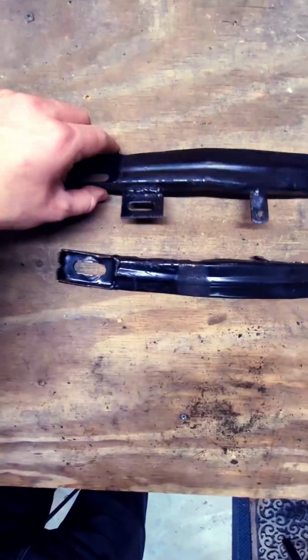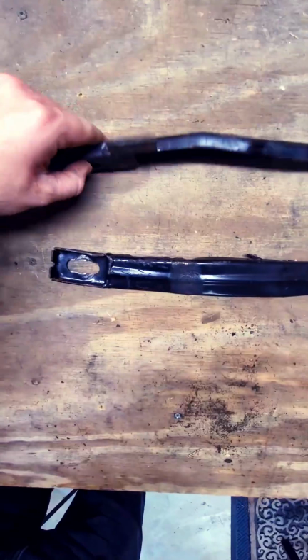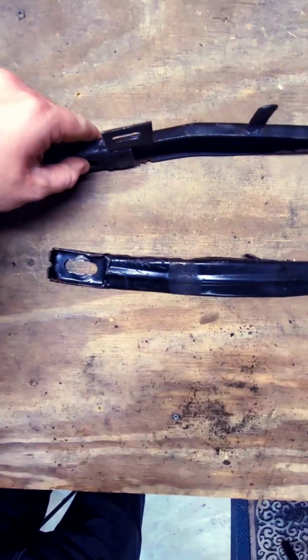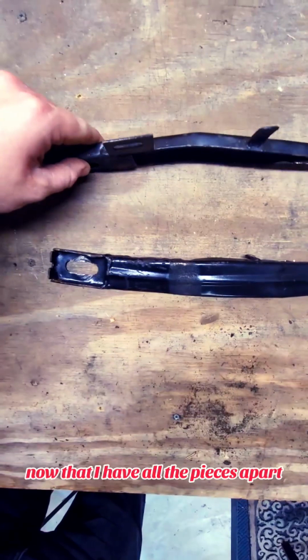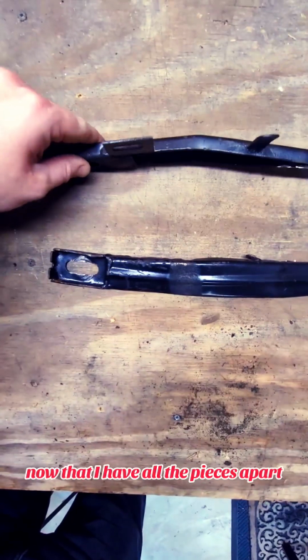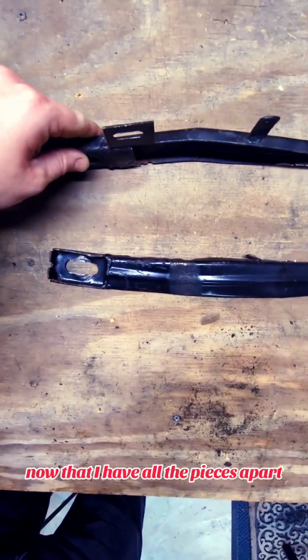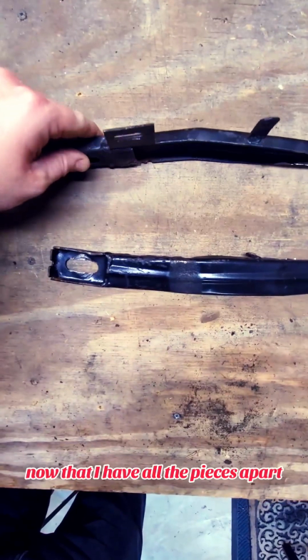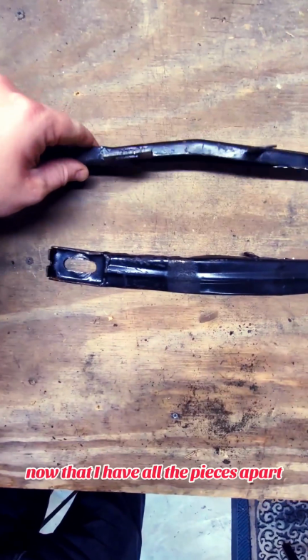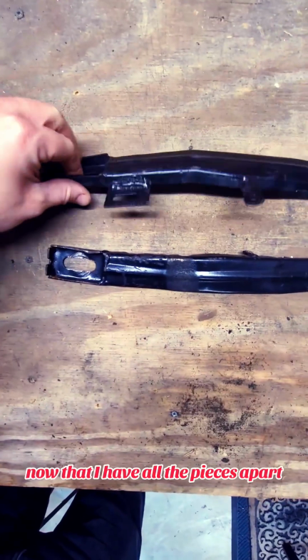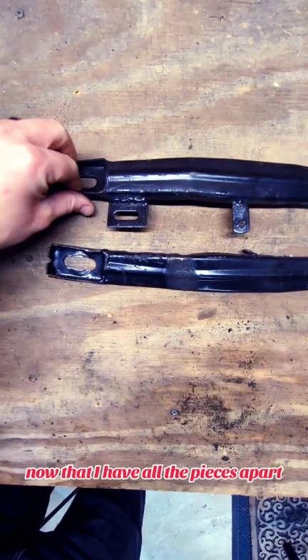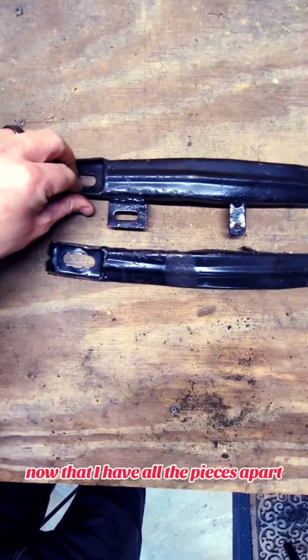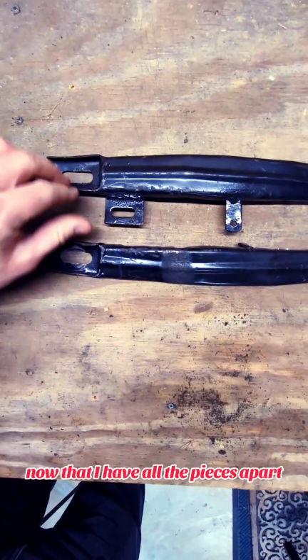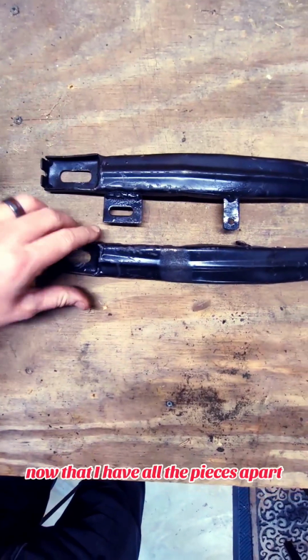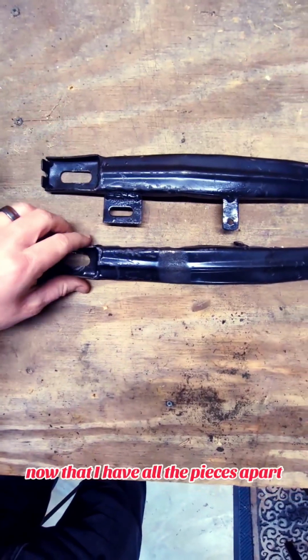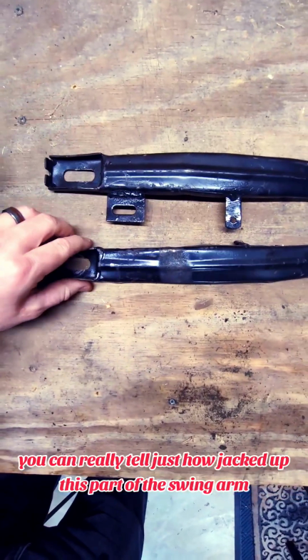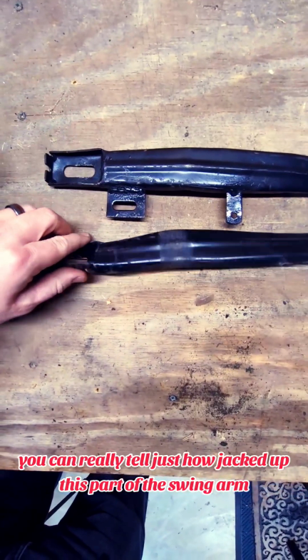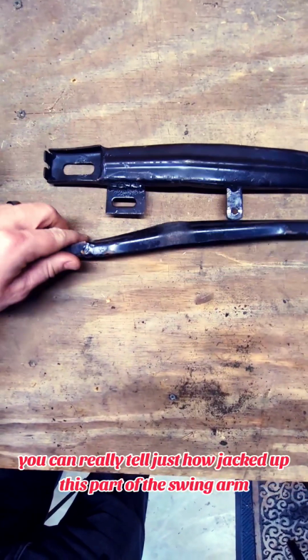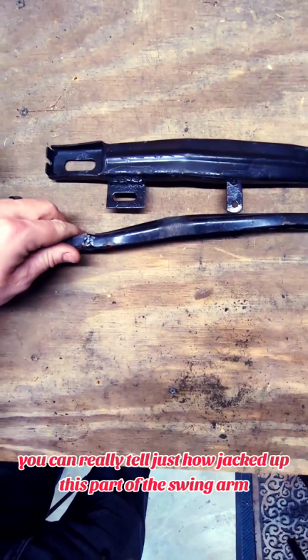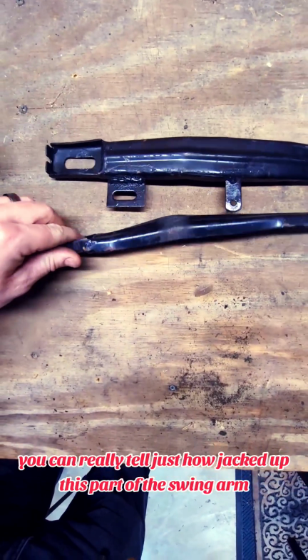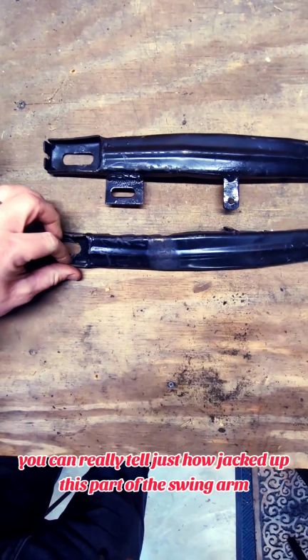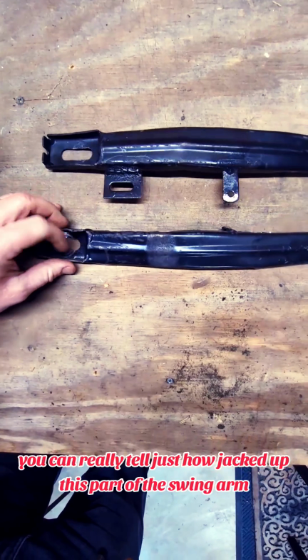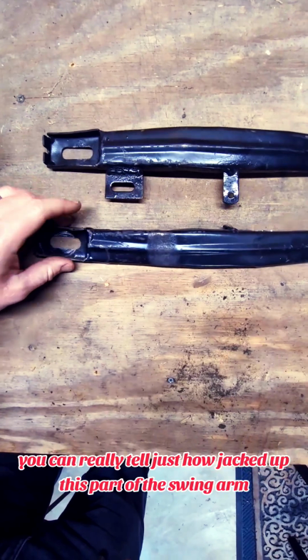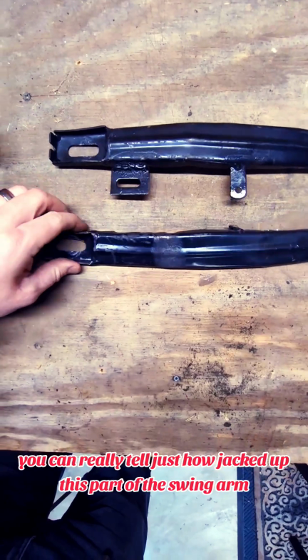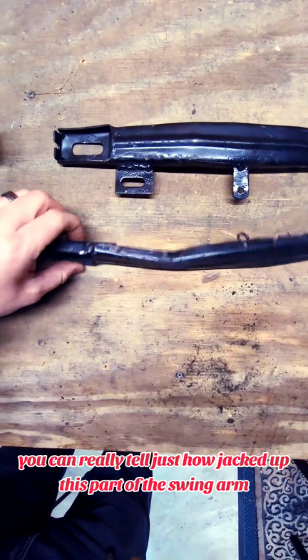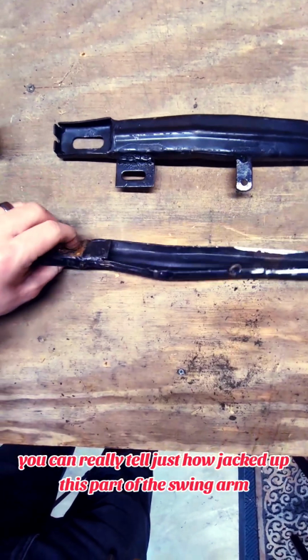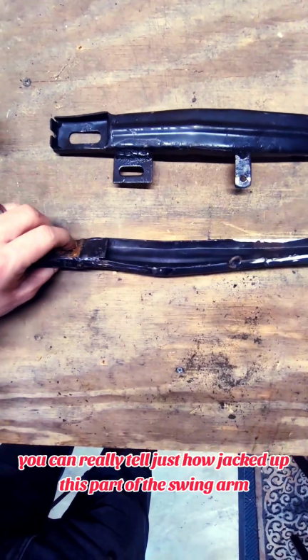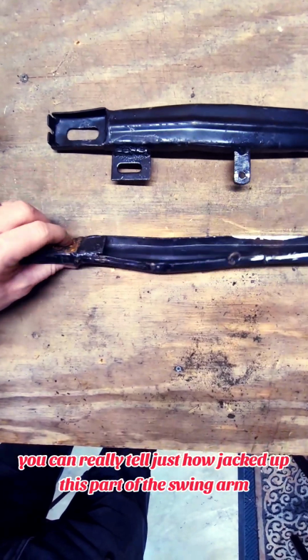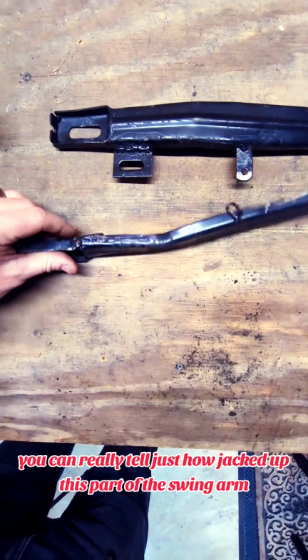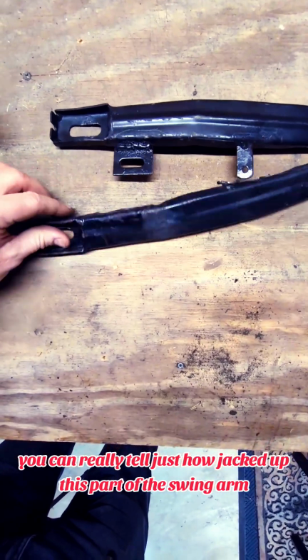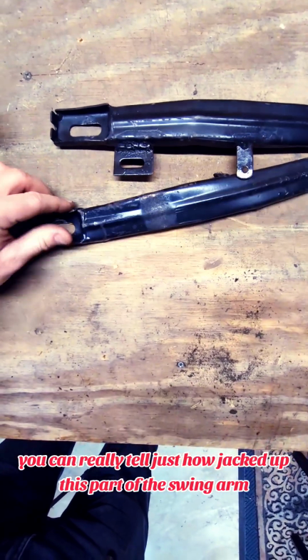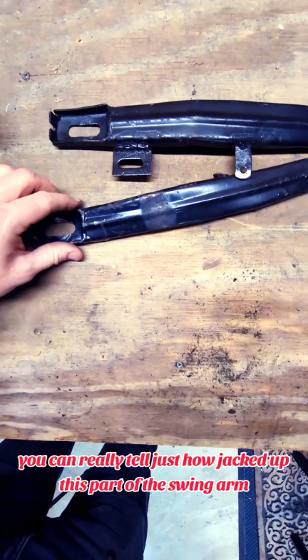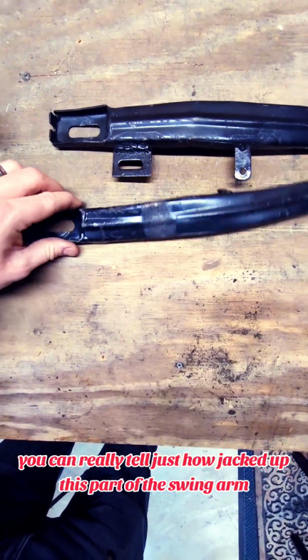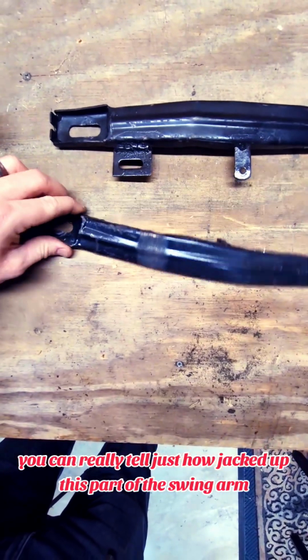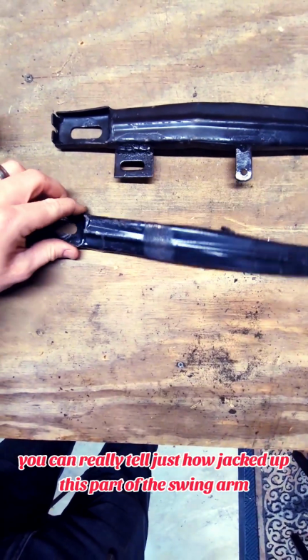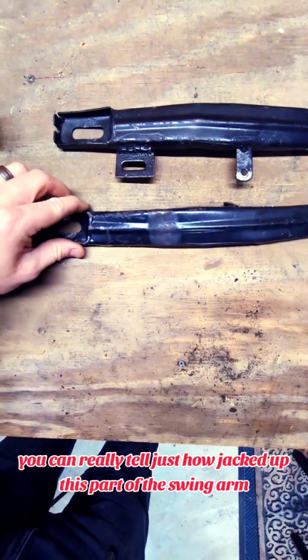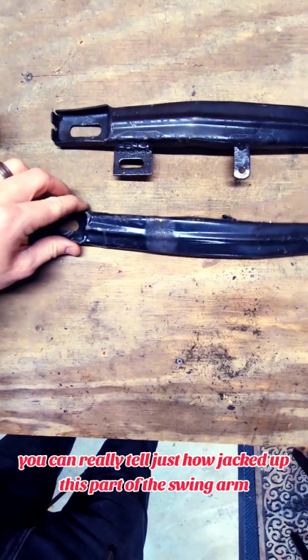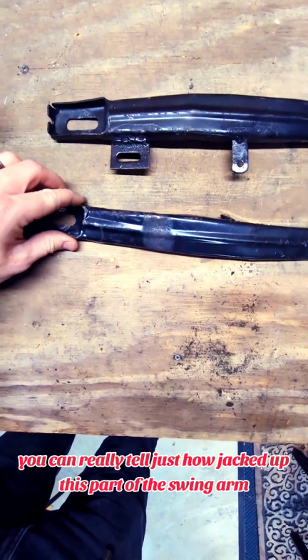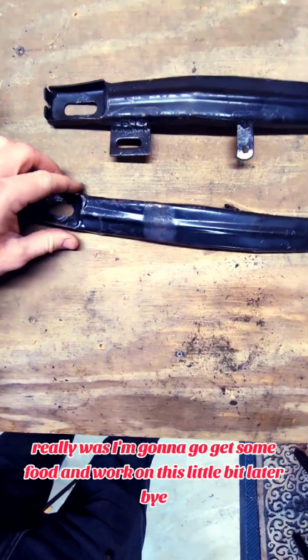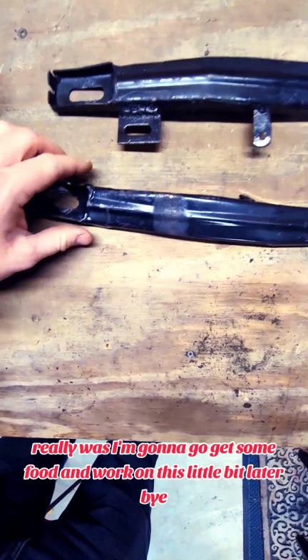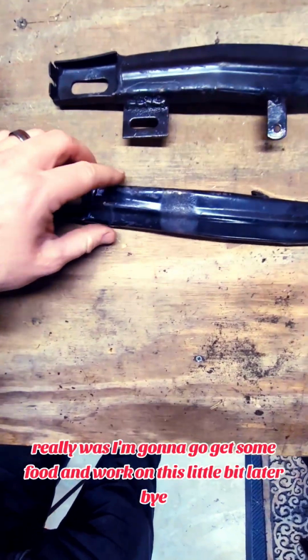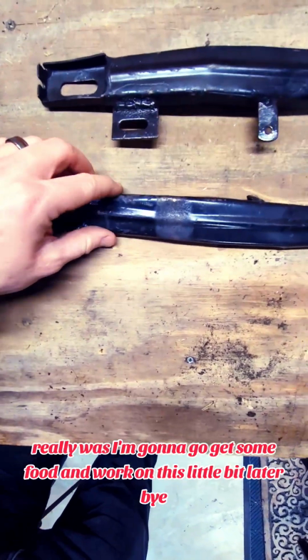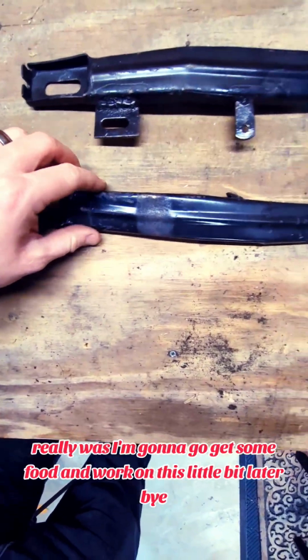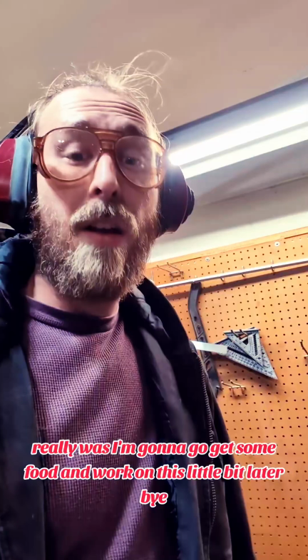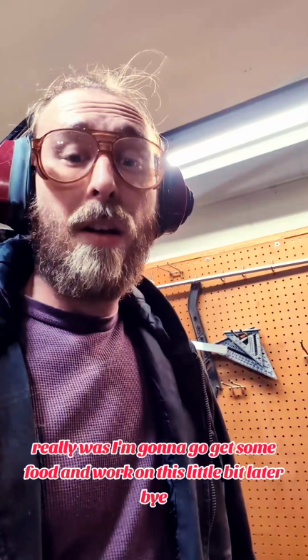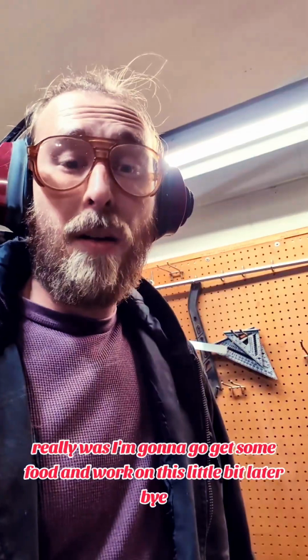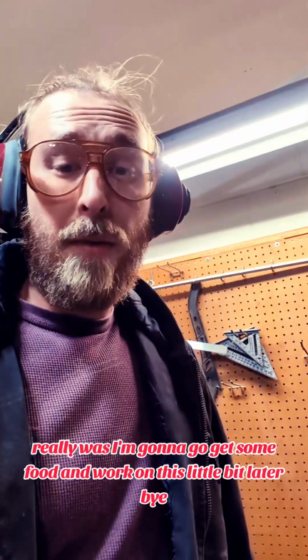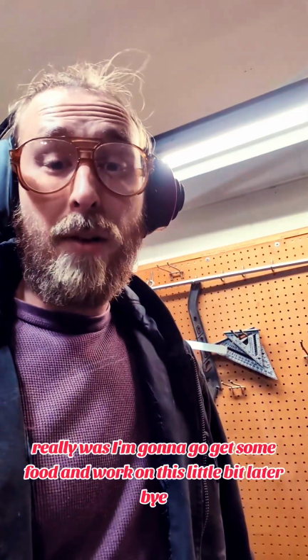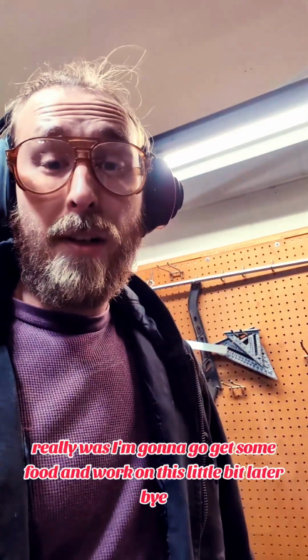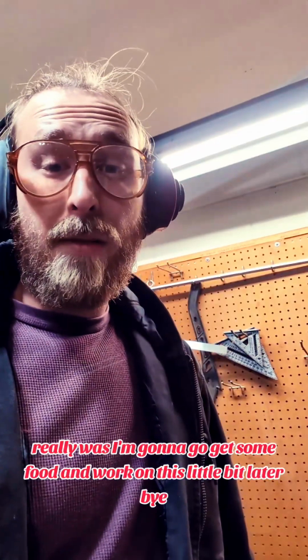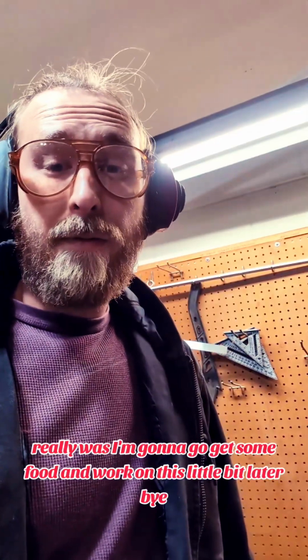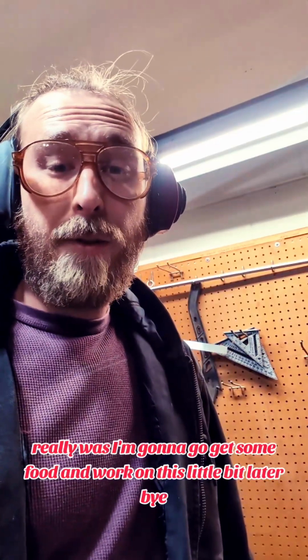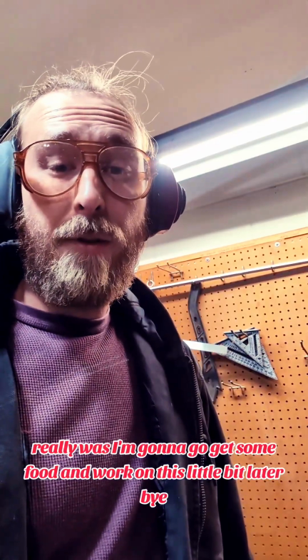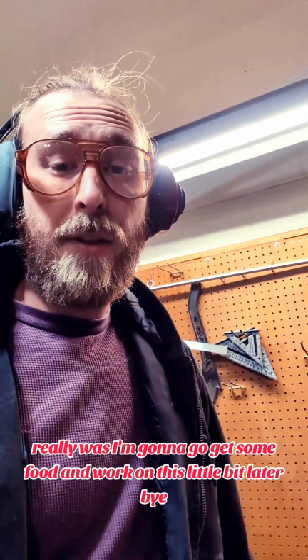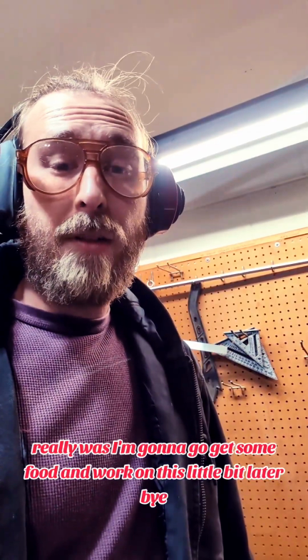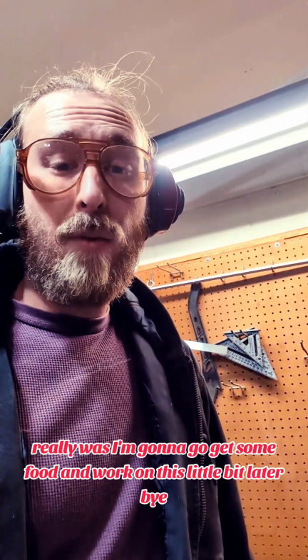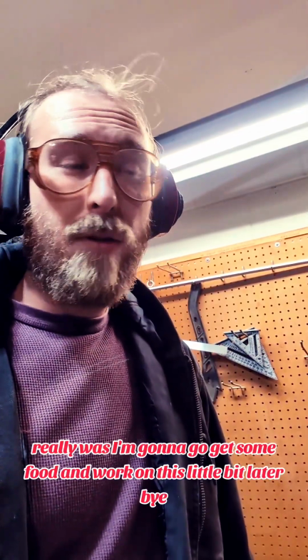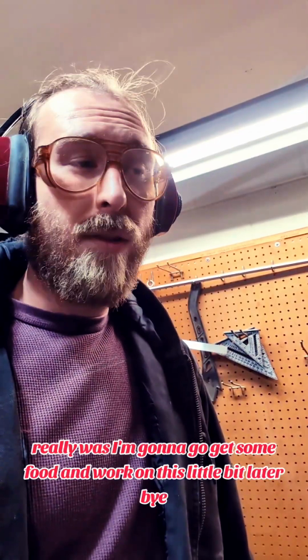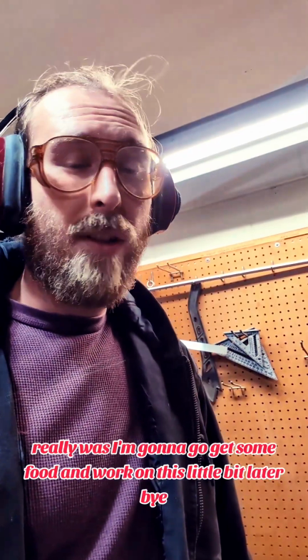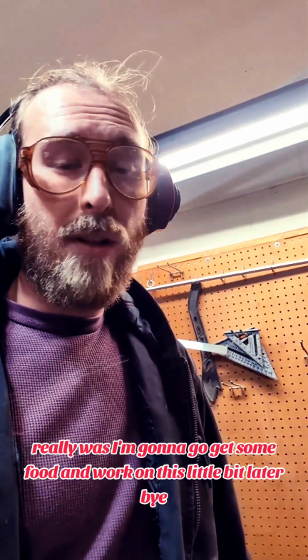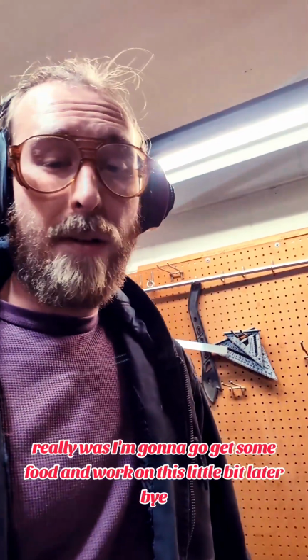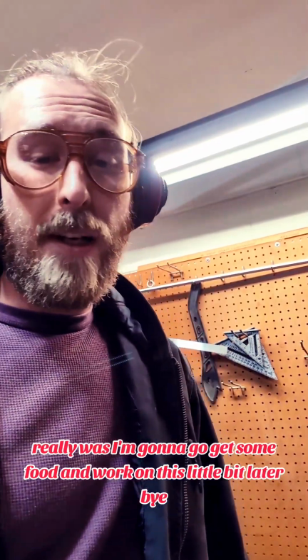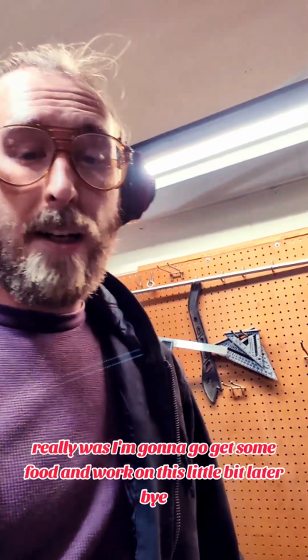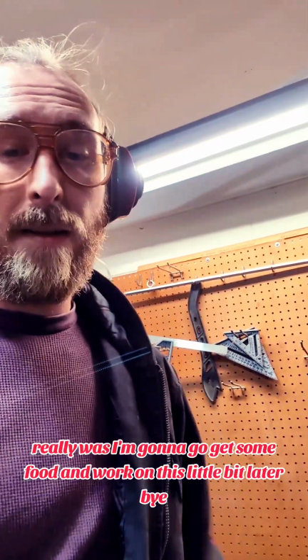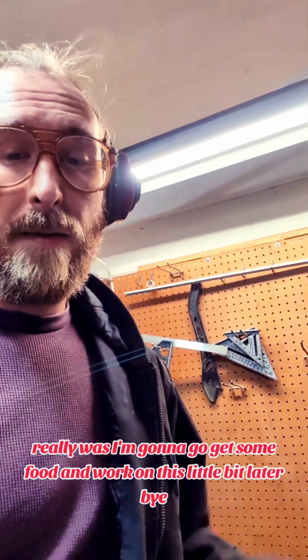Now that I have all the pieces apart, you can really tell just how jacked up this part of the swing arm really was. So I'm gonna go get some food and work on this a little bit later.